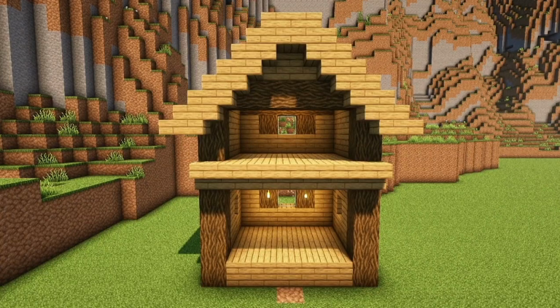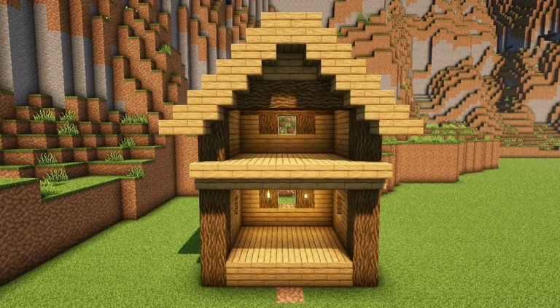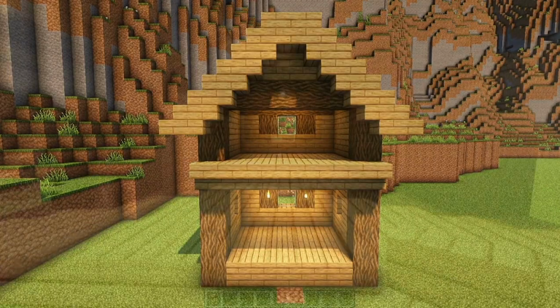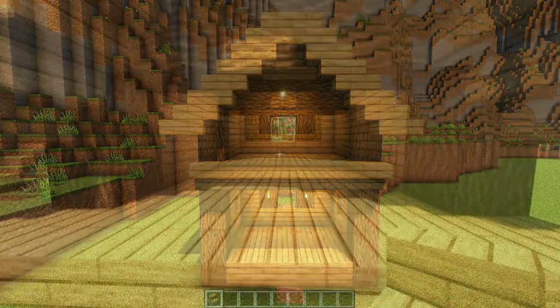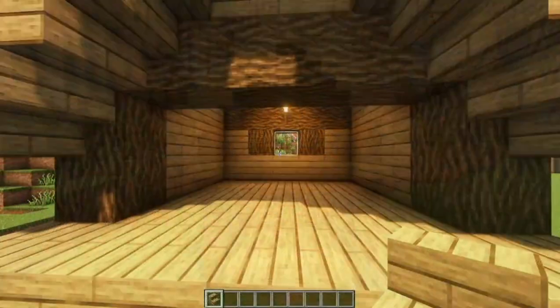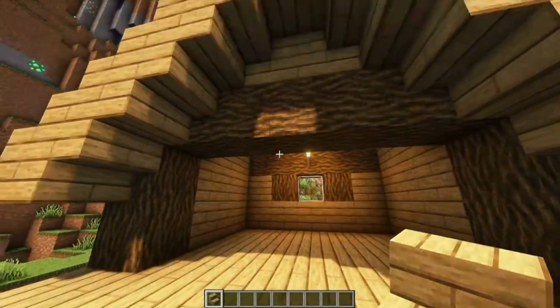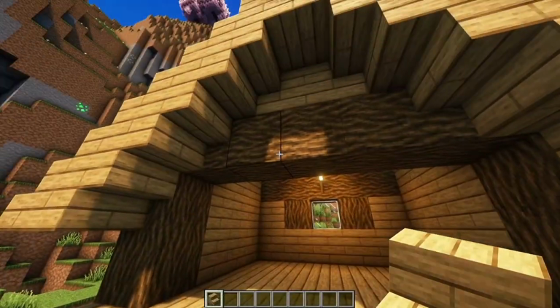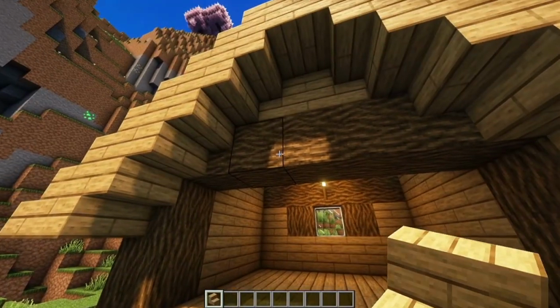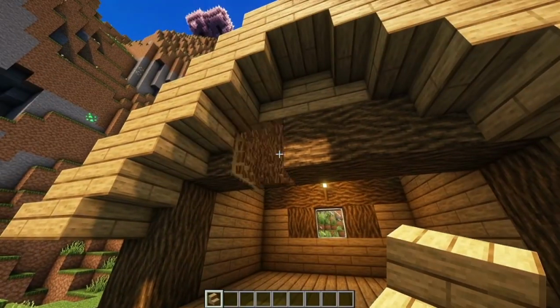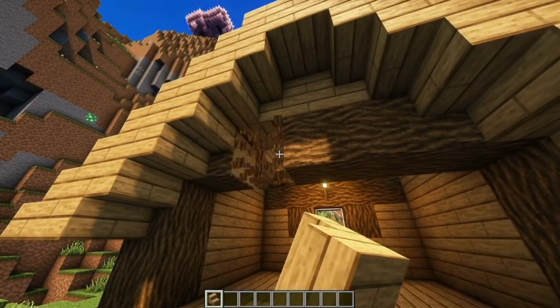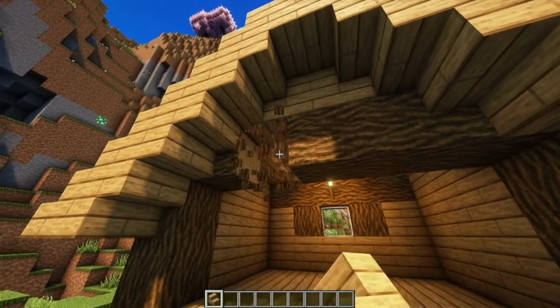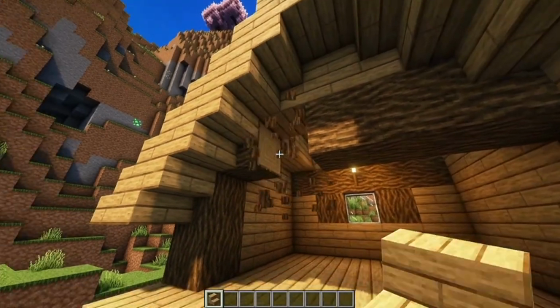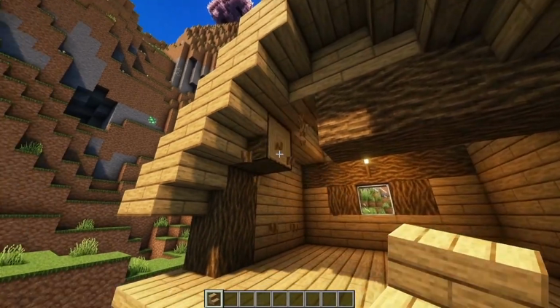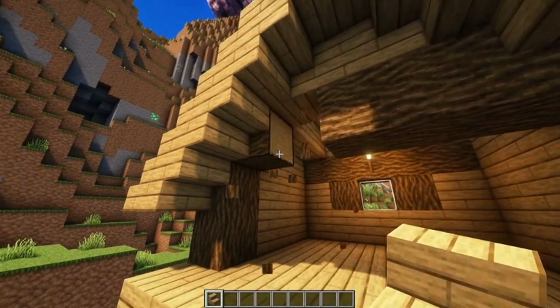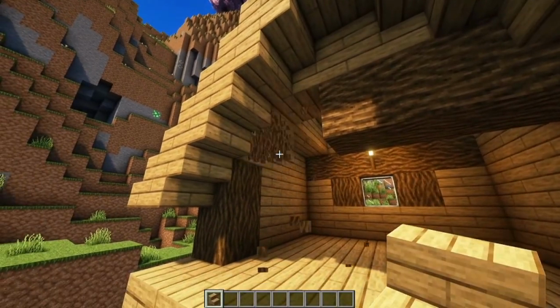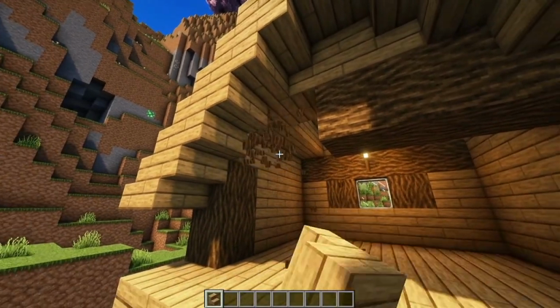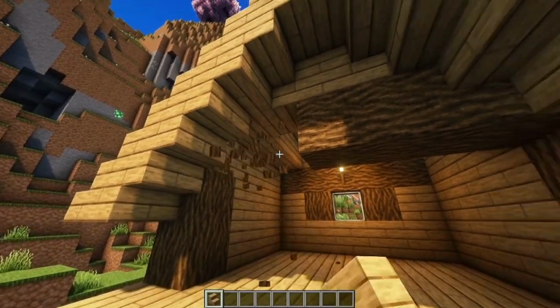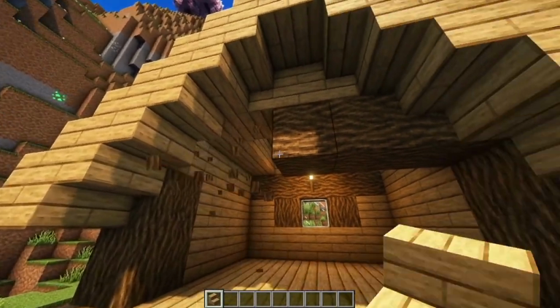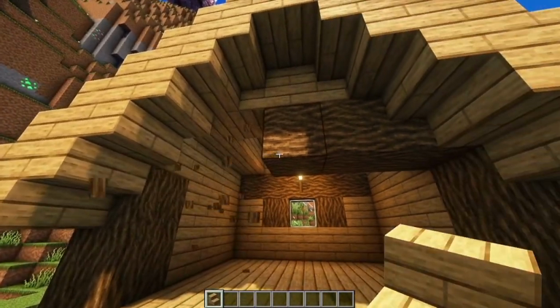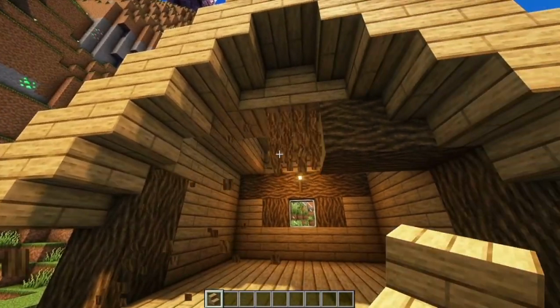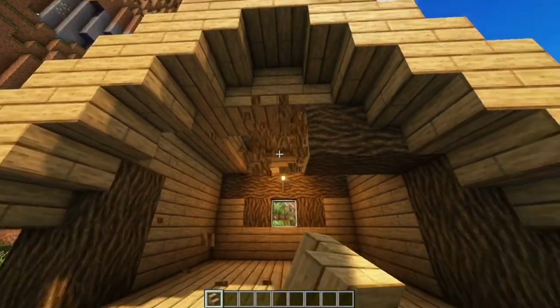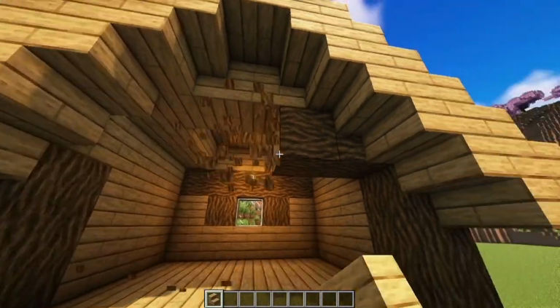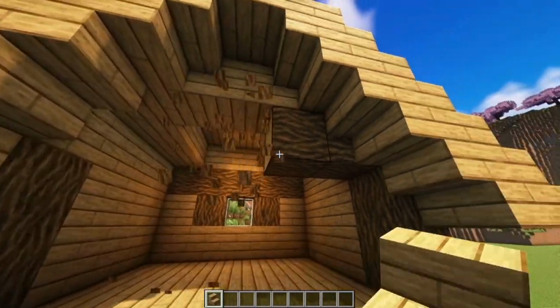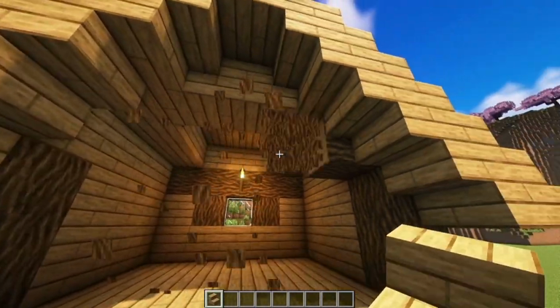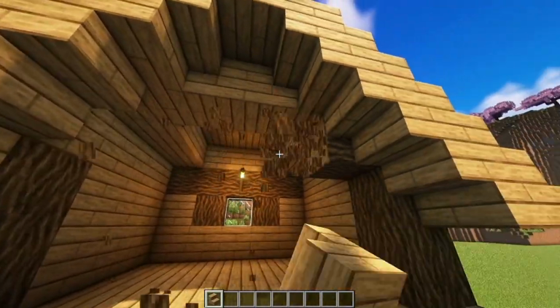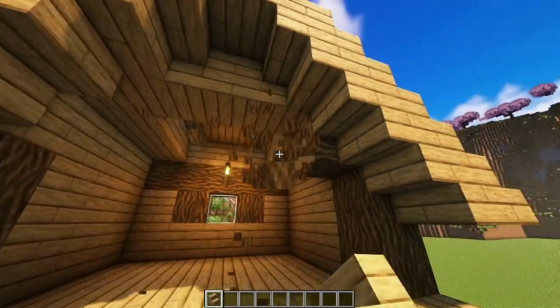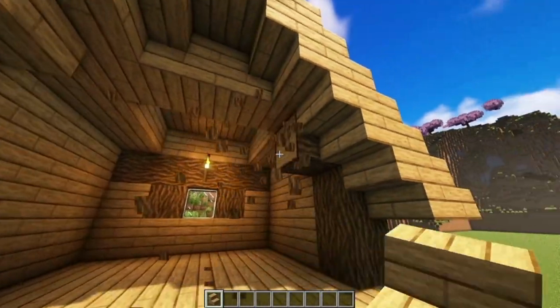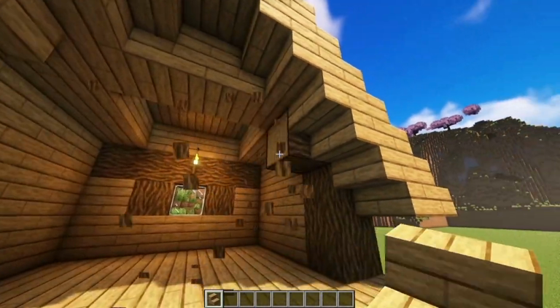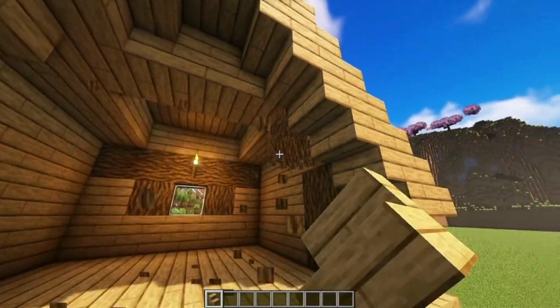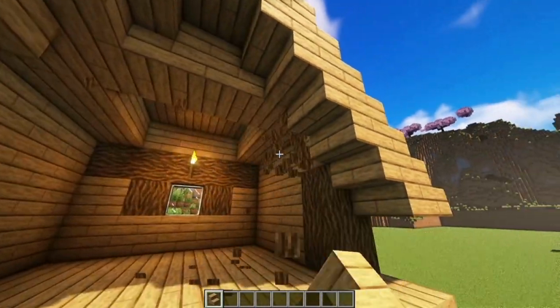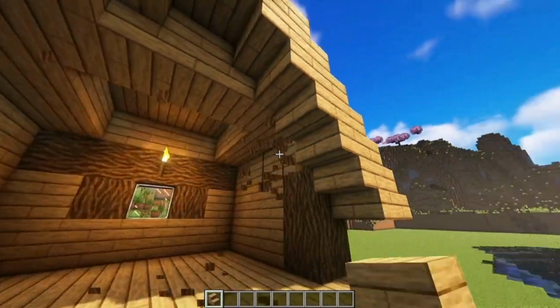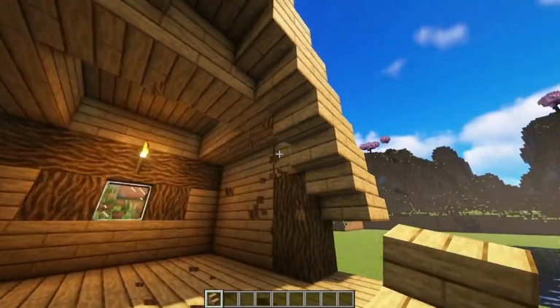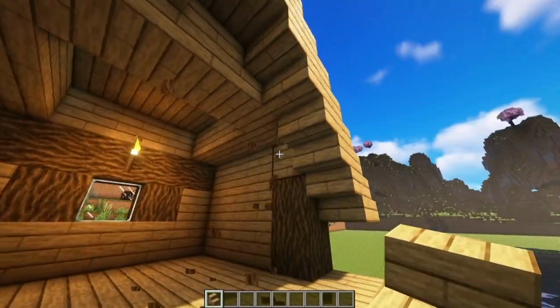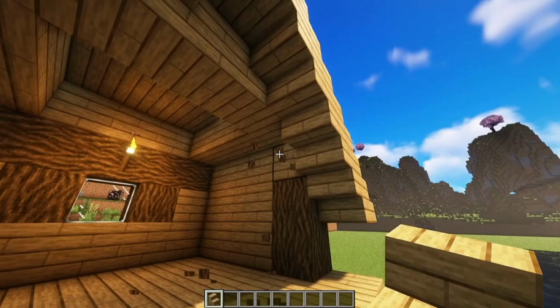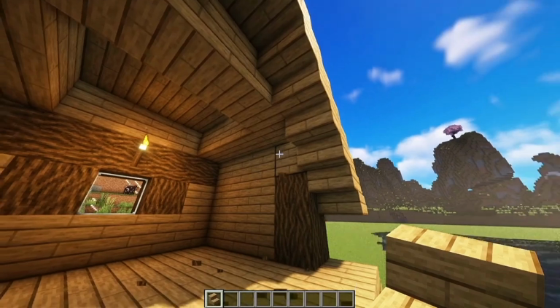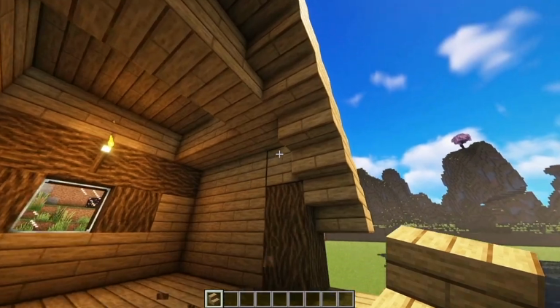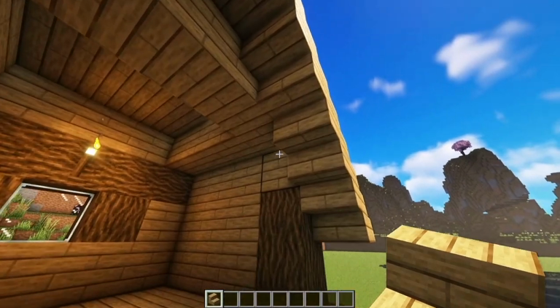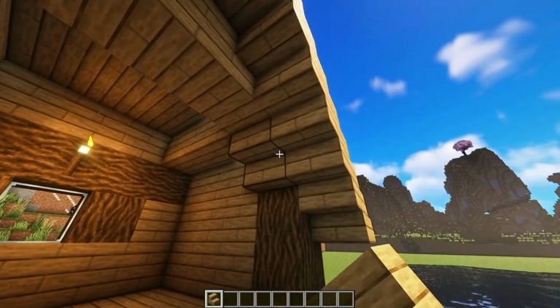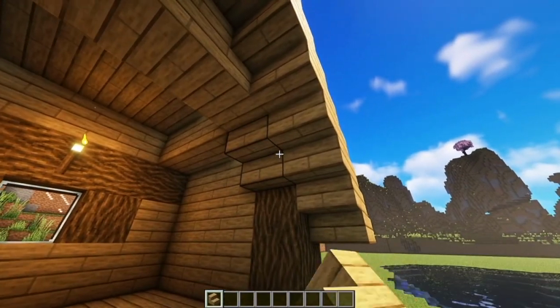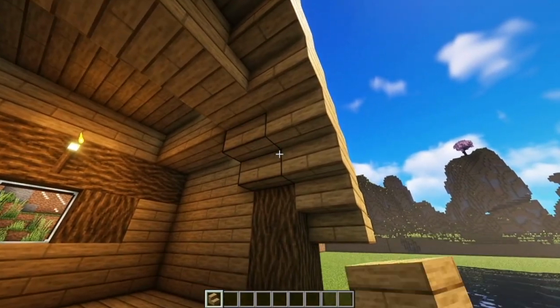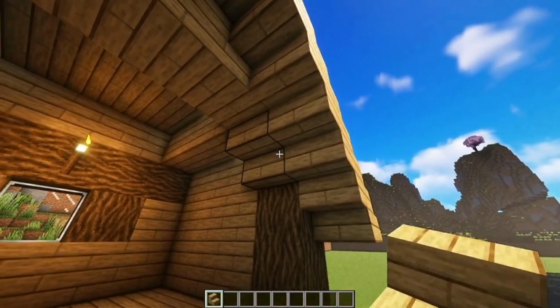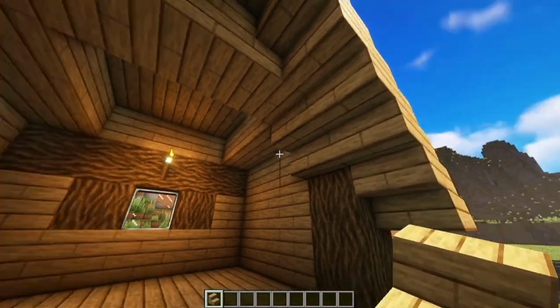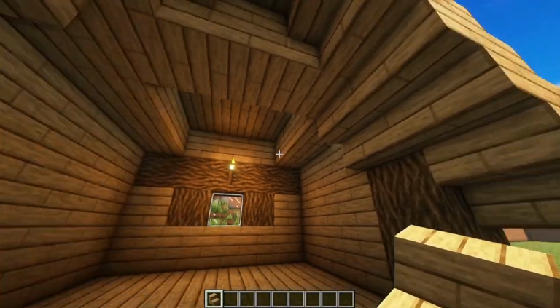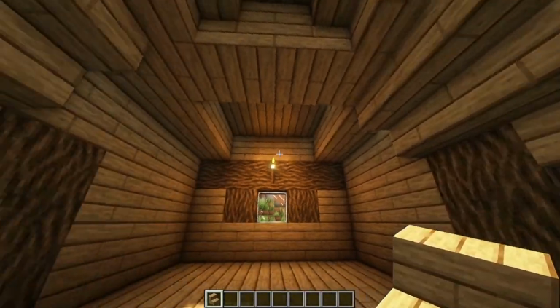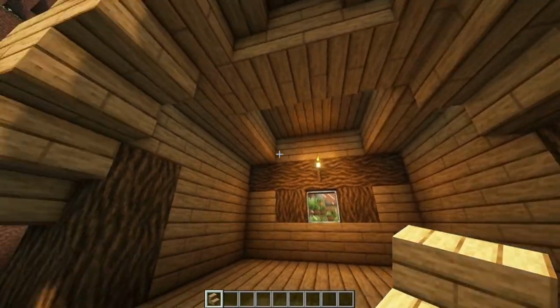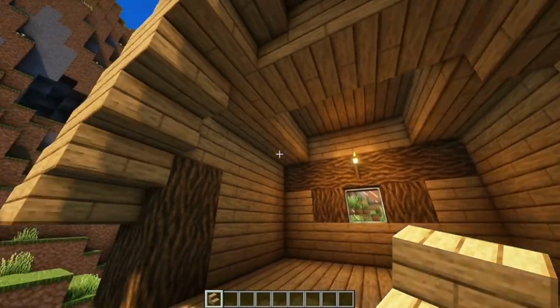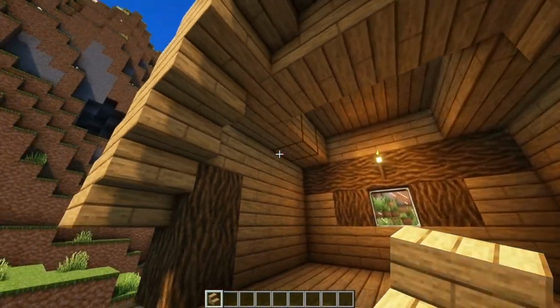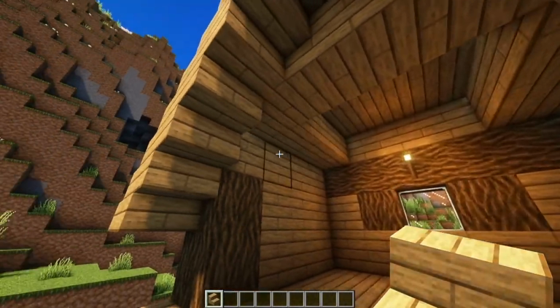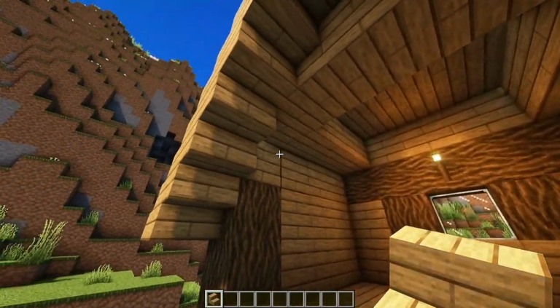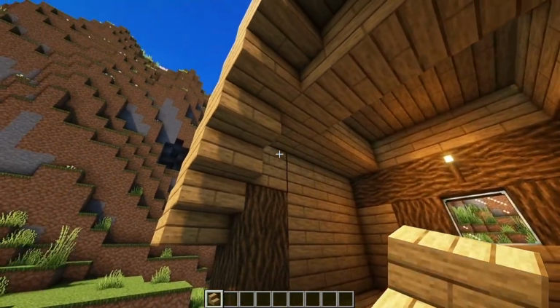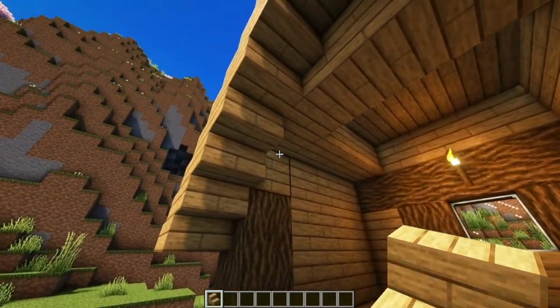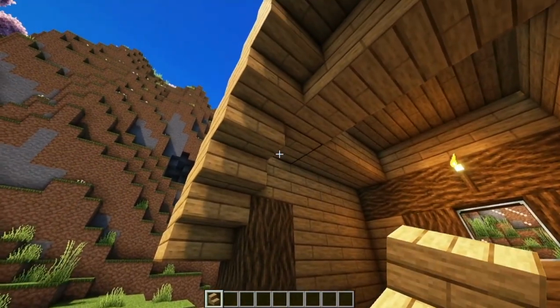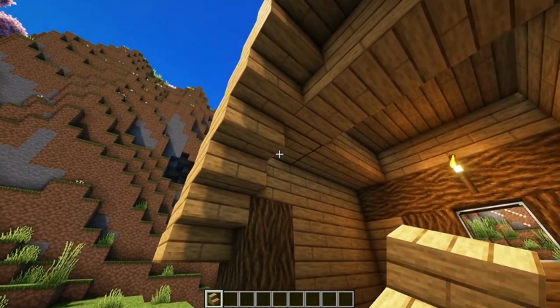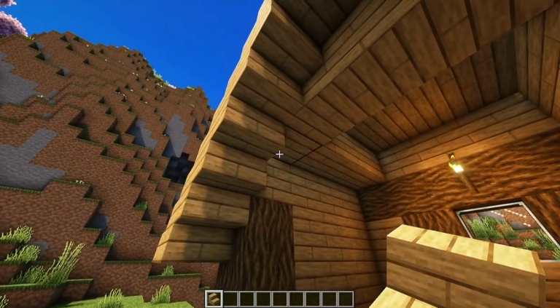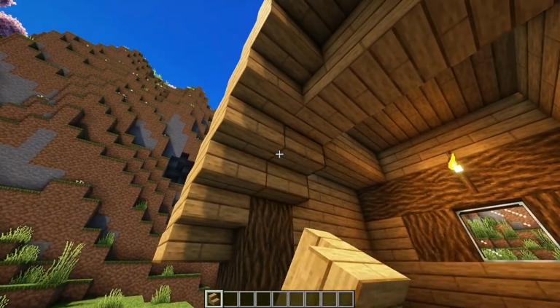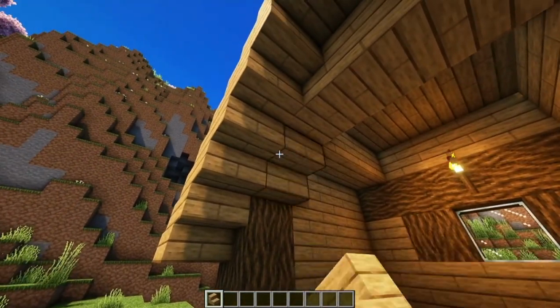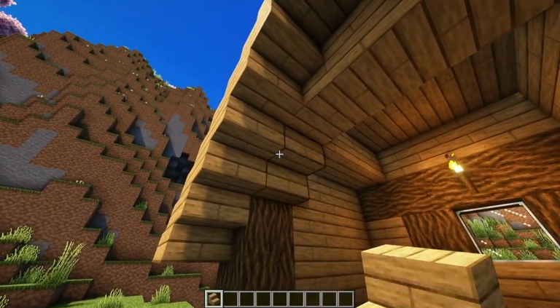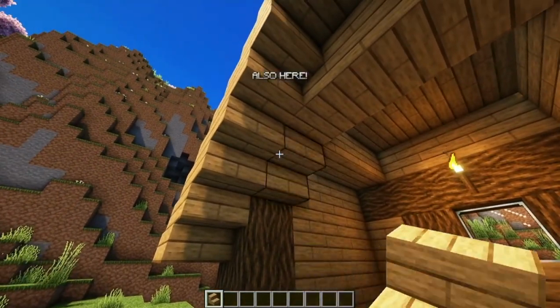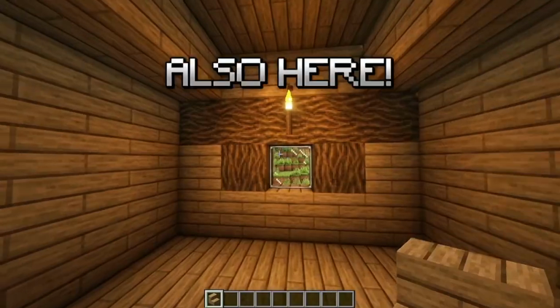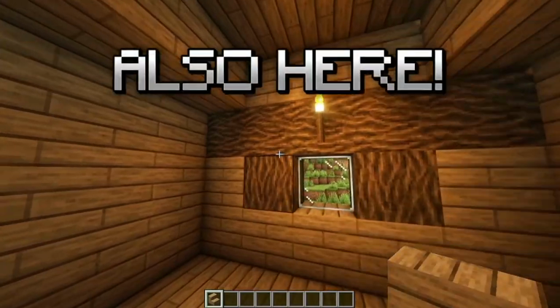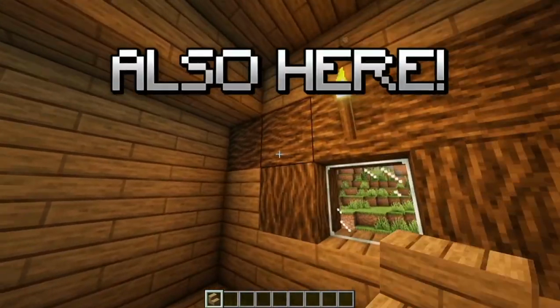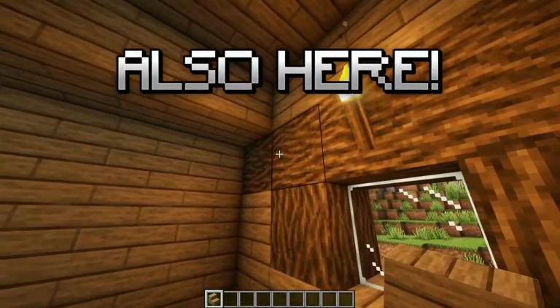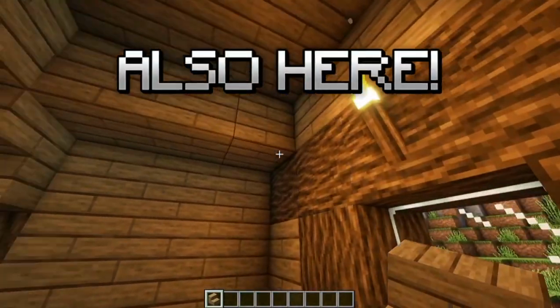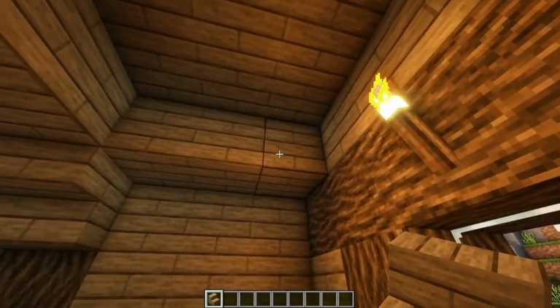Now break here. Add some stairs here, like so. Also here.